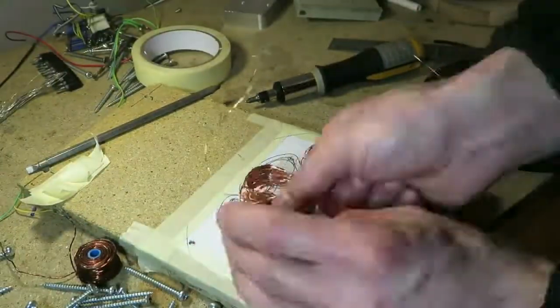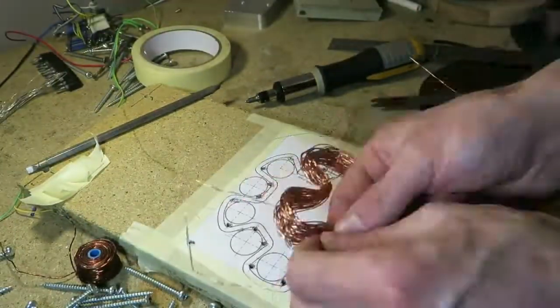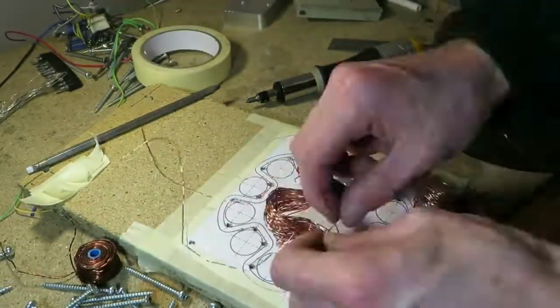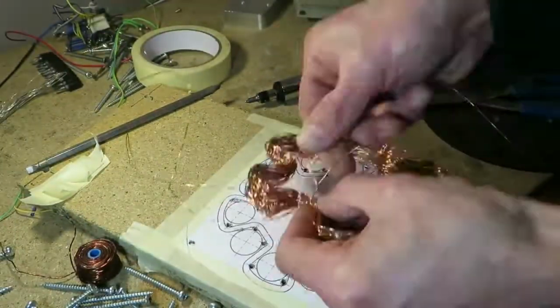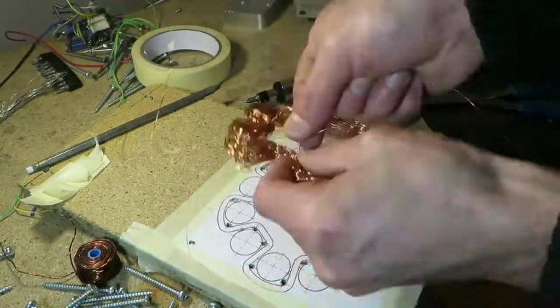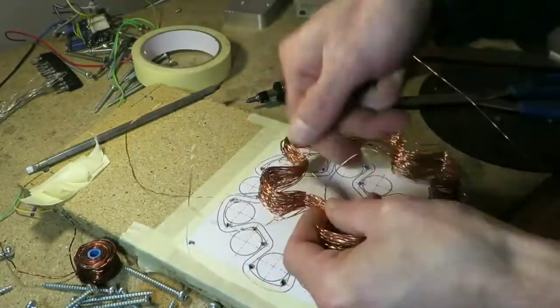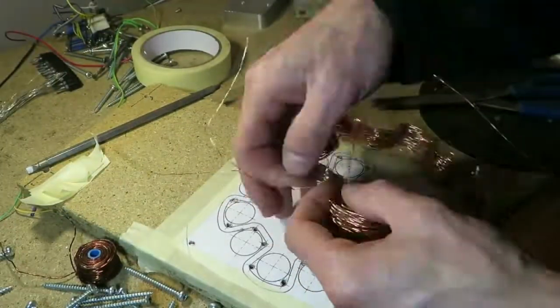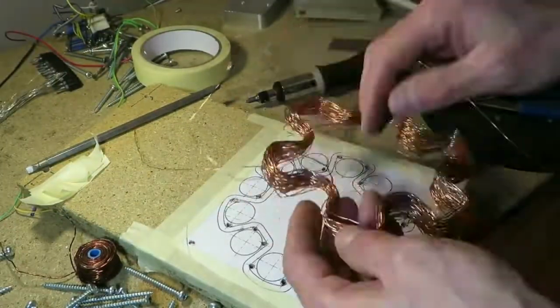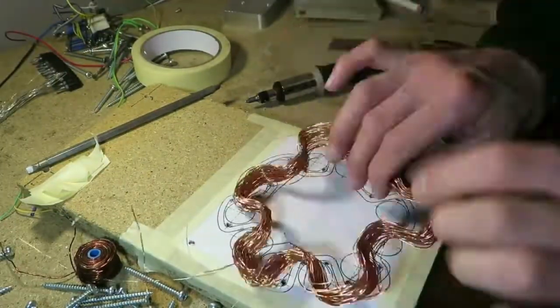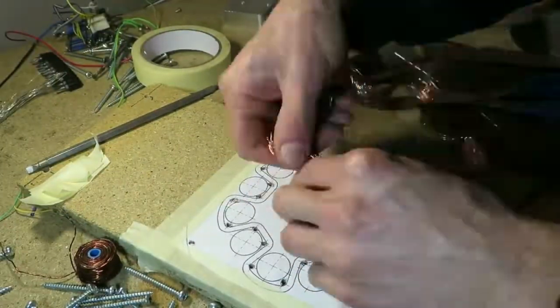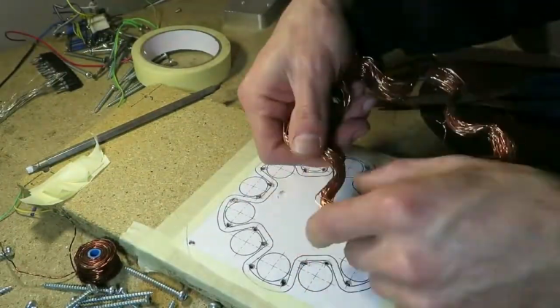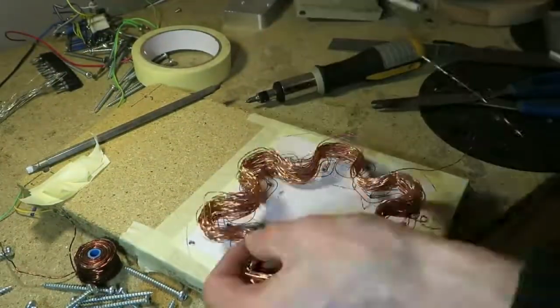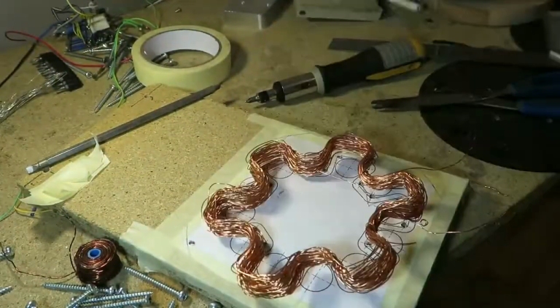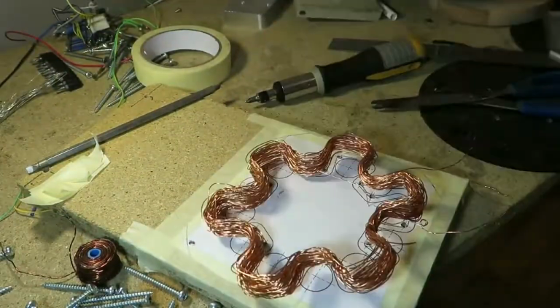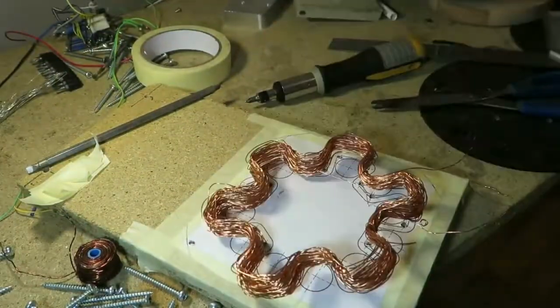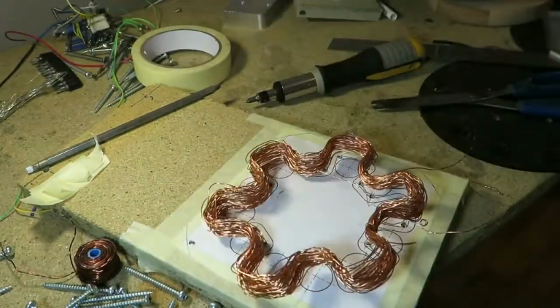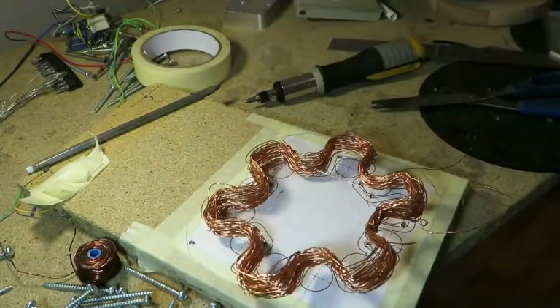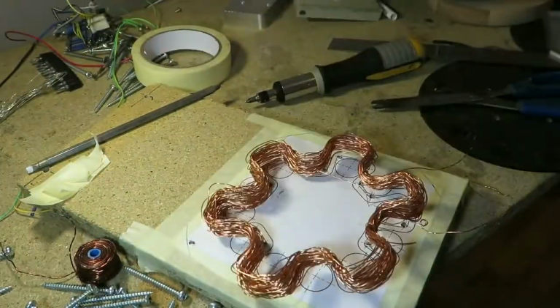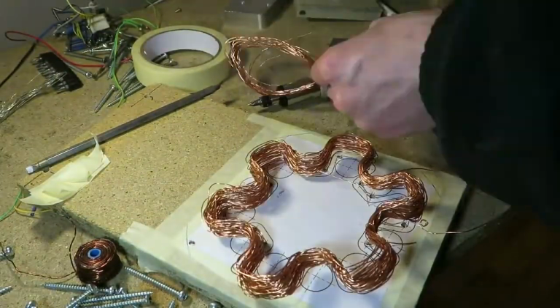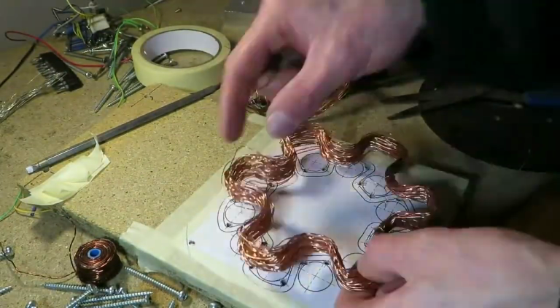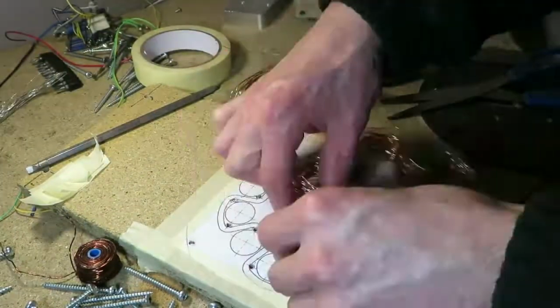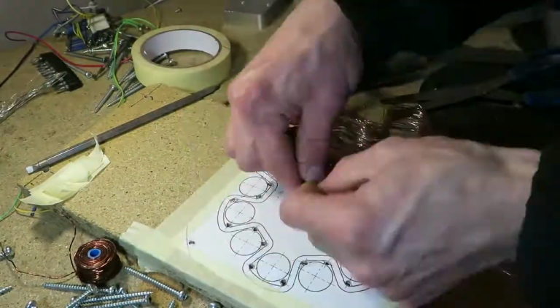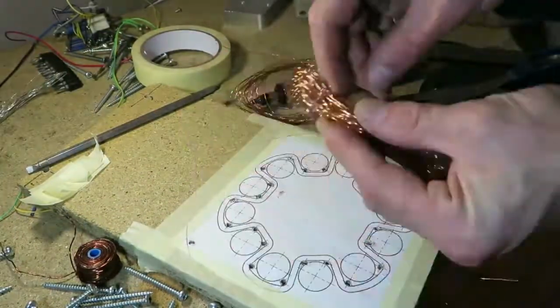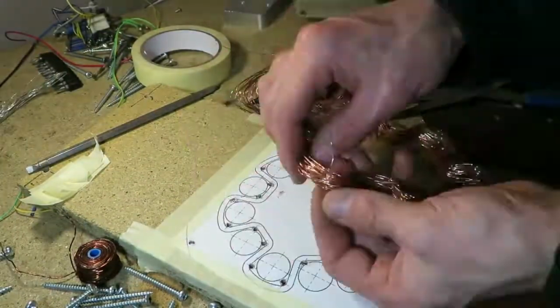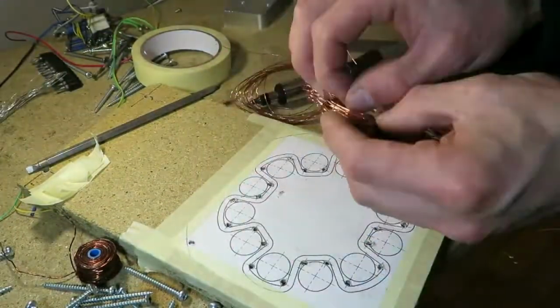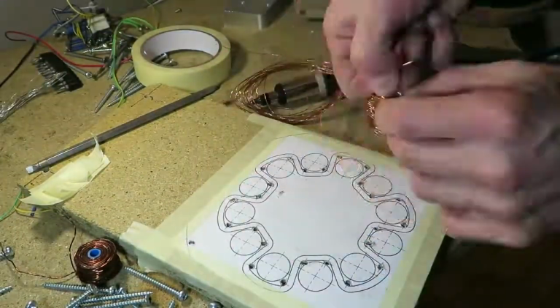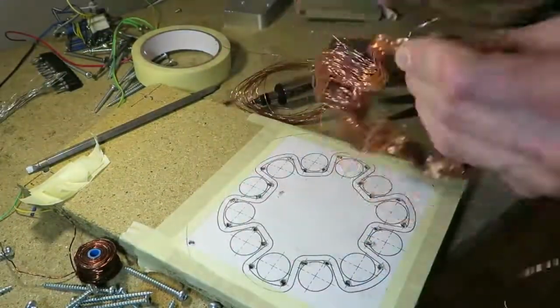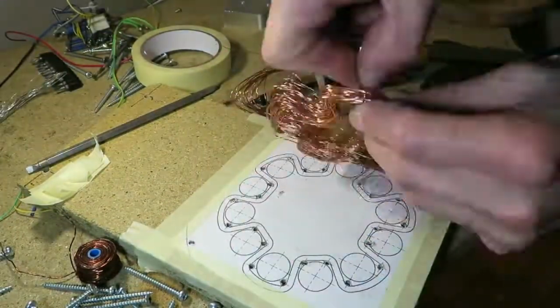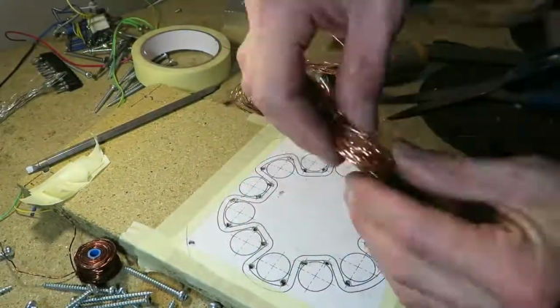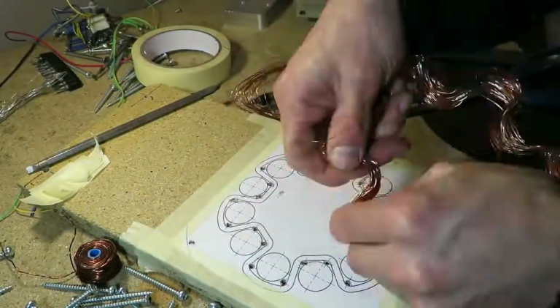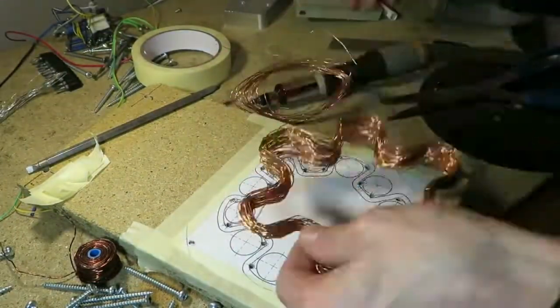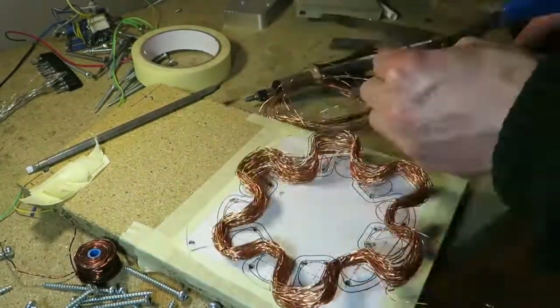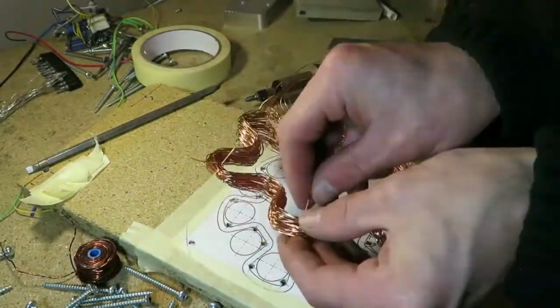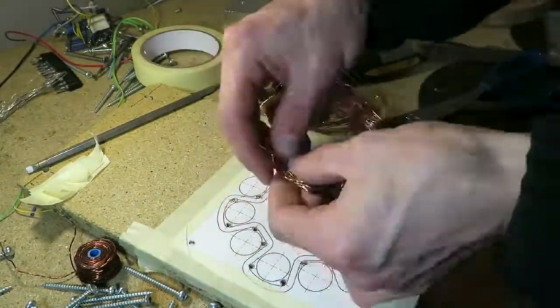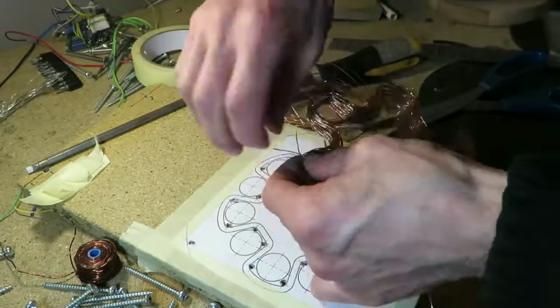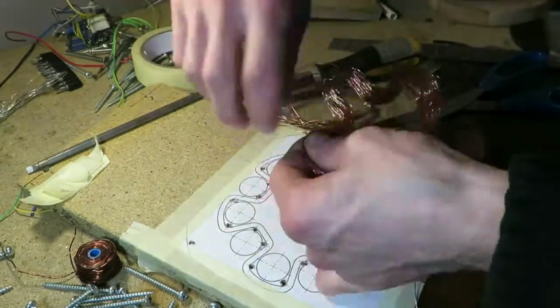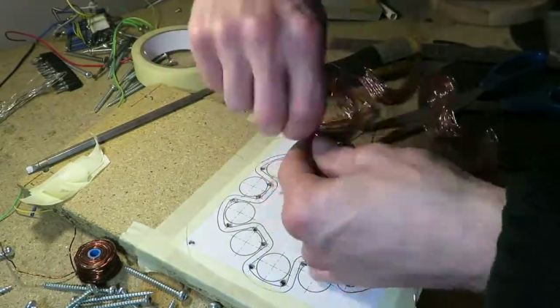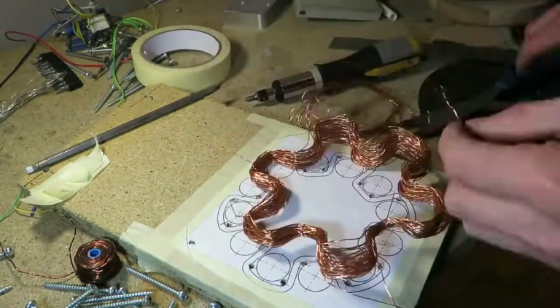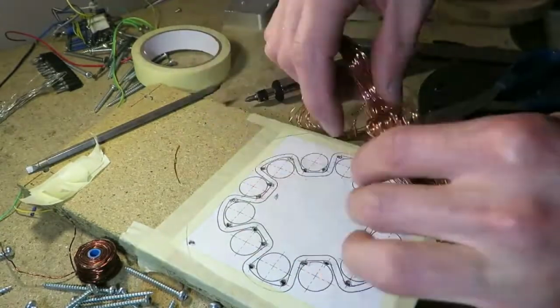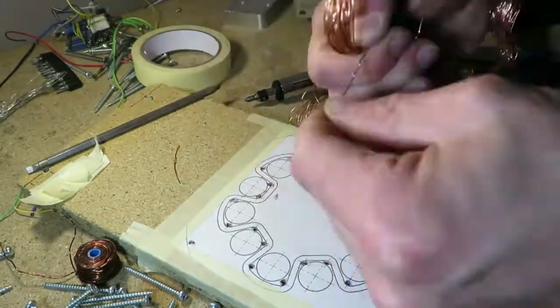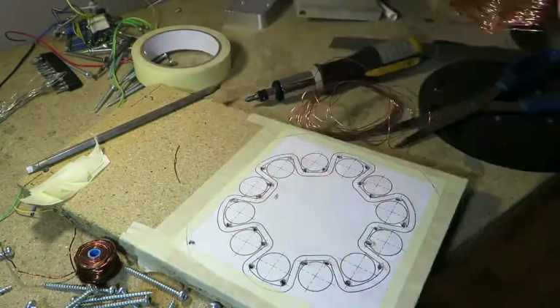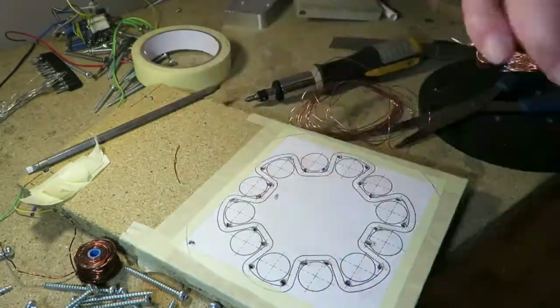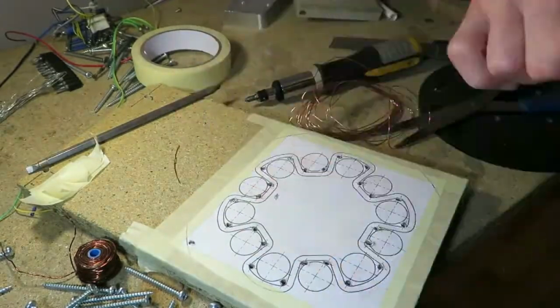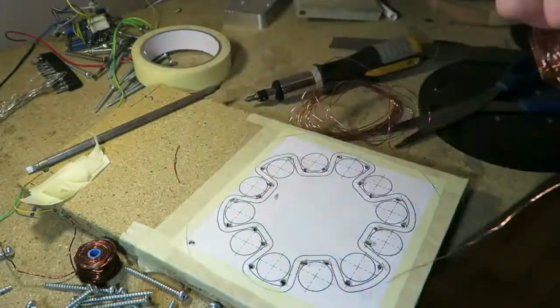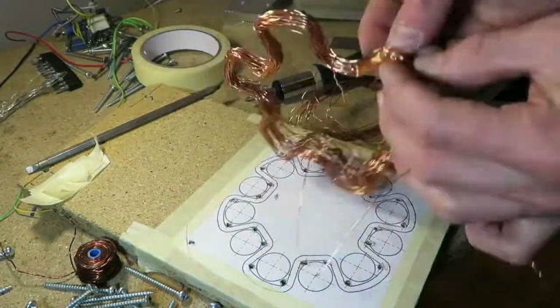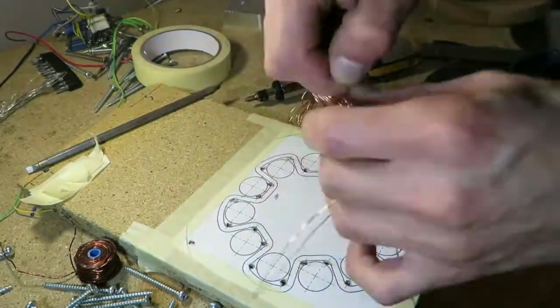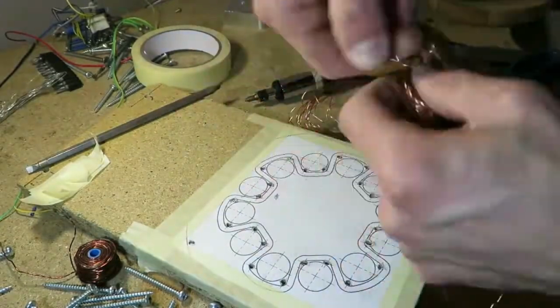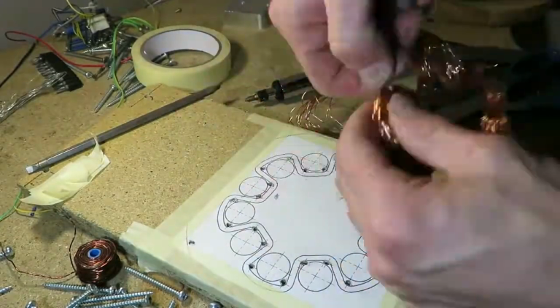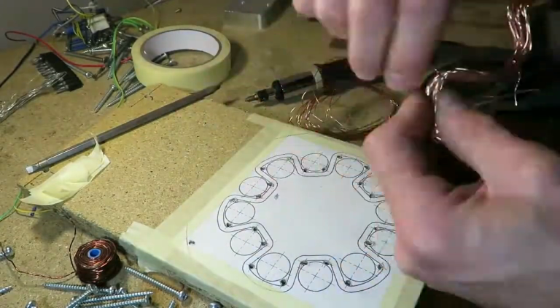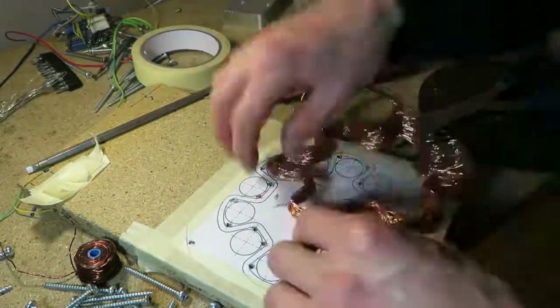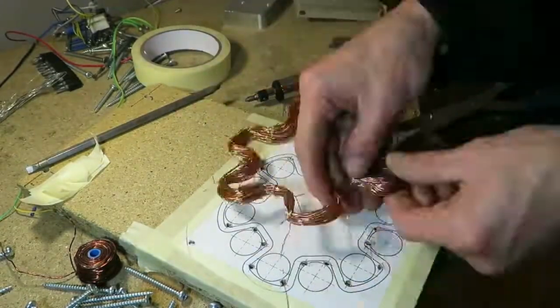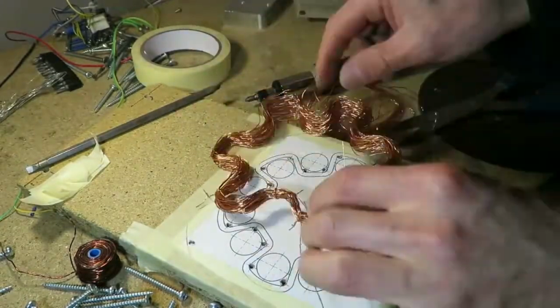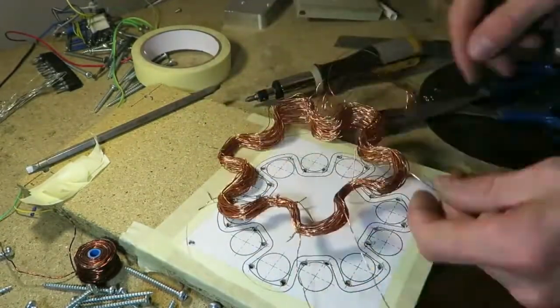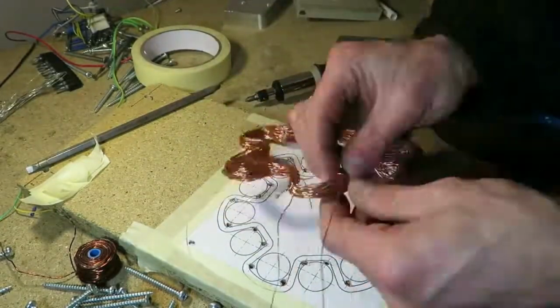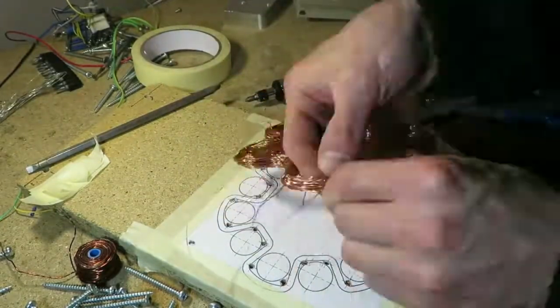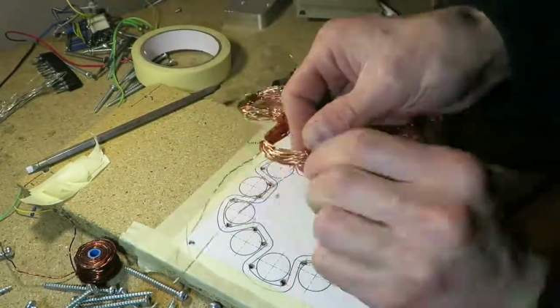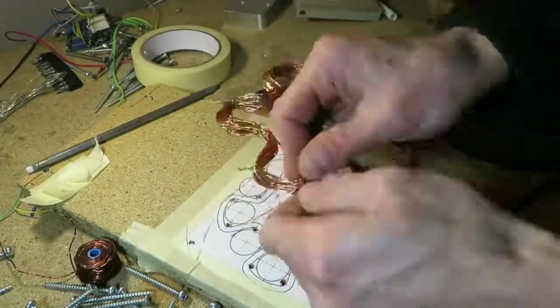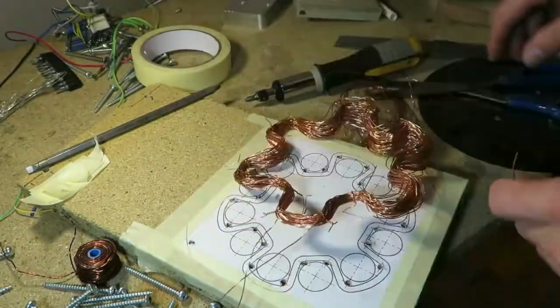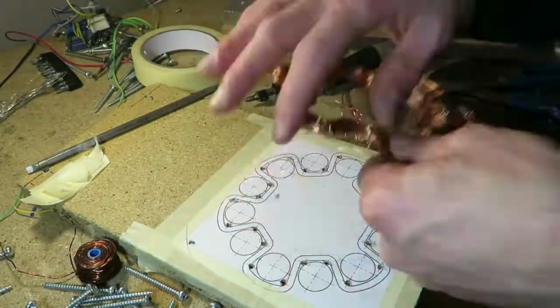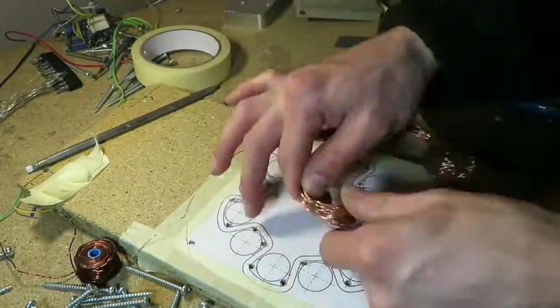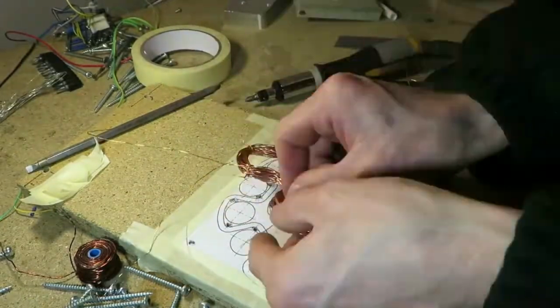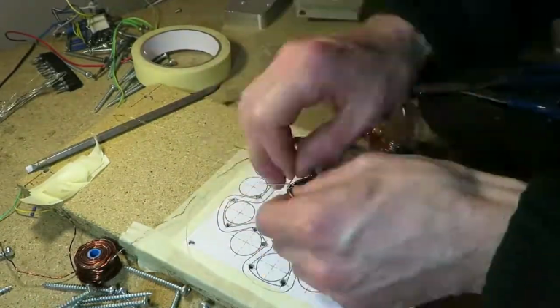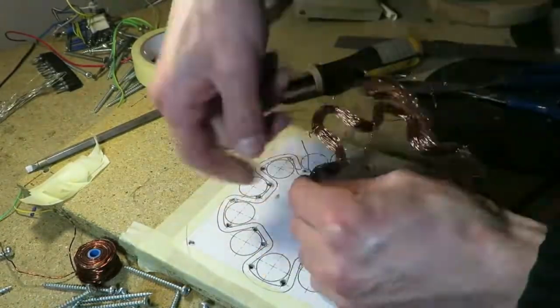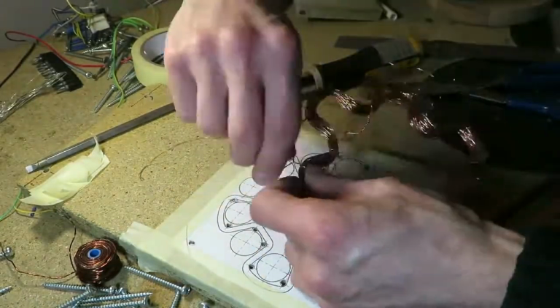I am fixing its shape right now by using small pieces of copper wire. This also forces the coil to have a circular cross section.